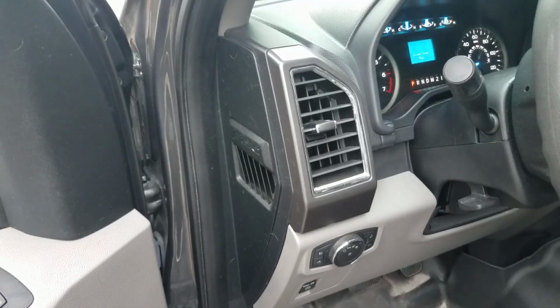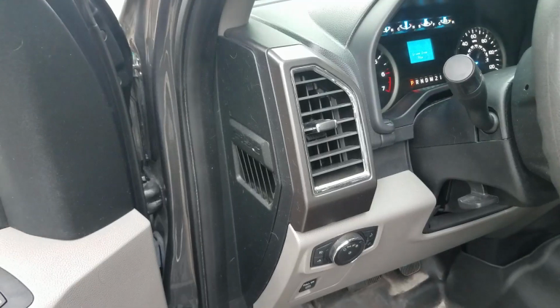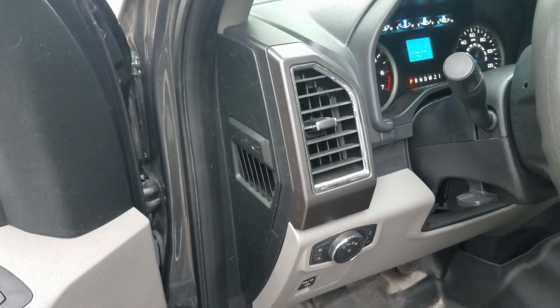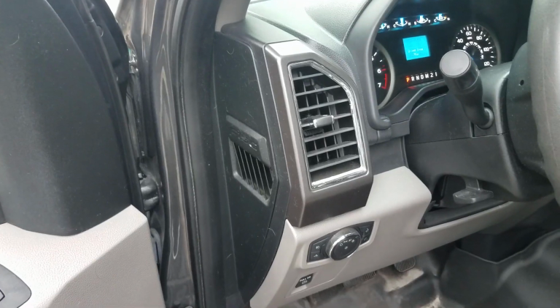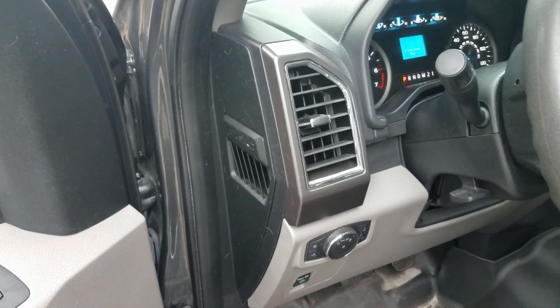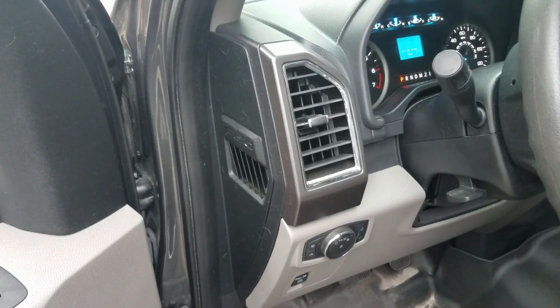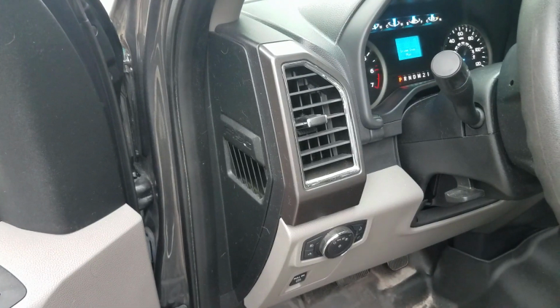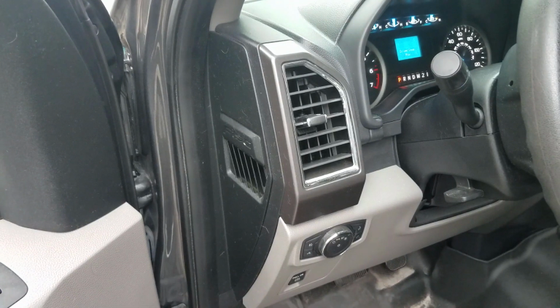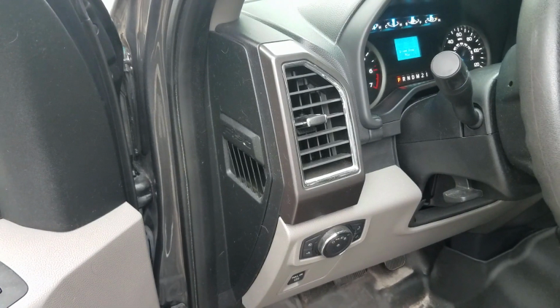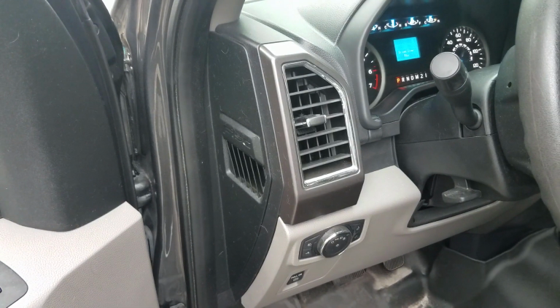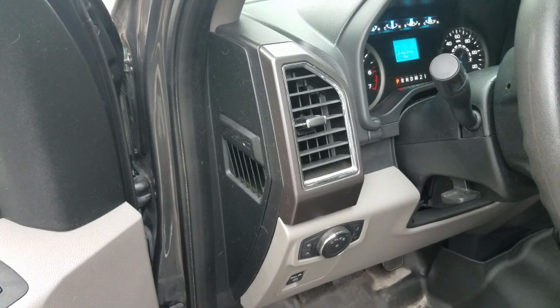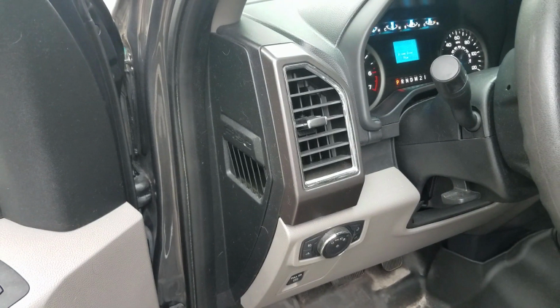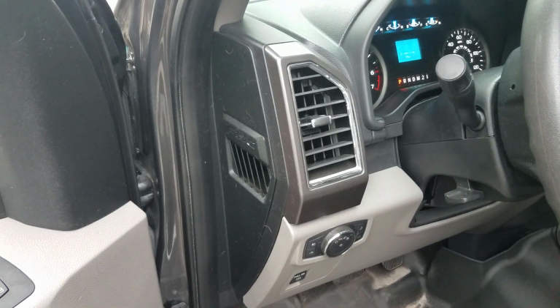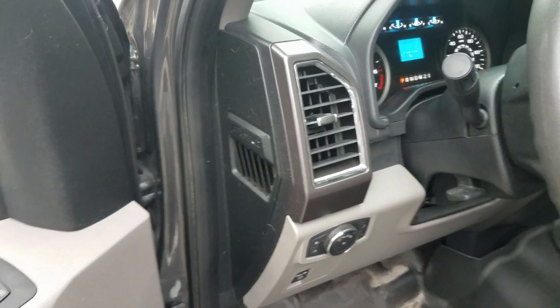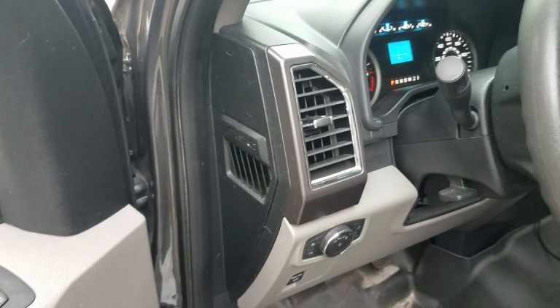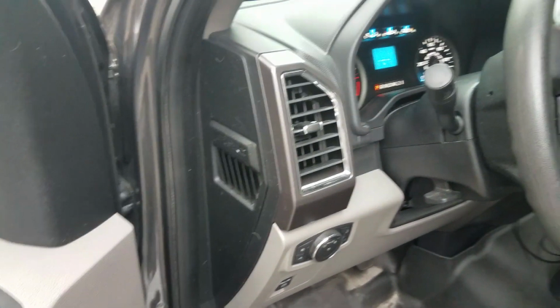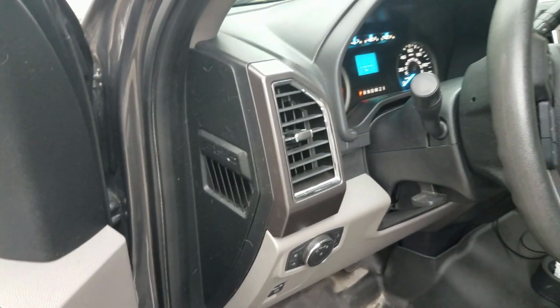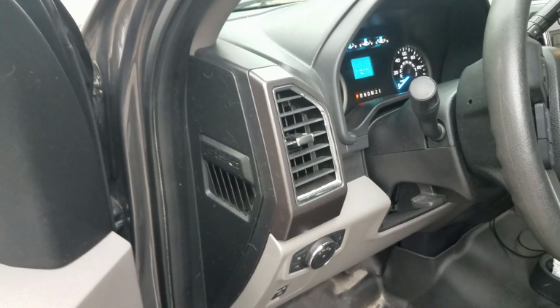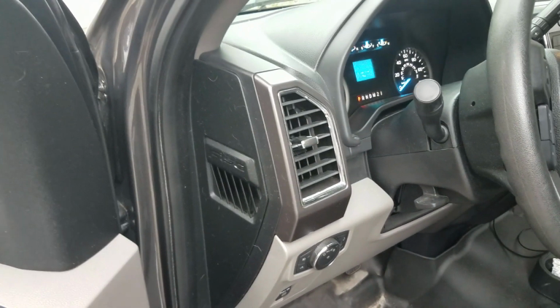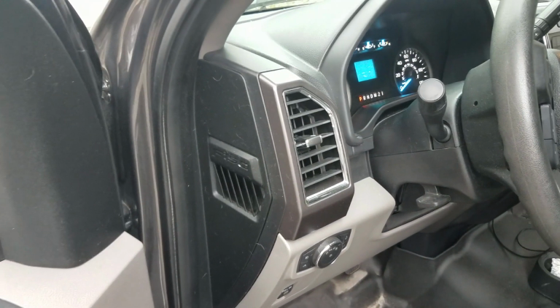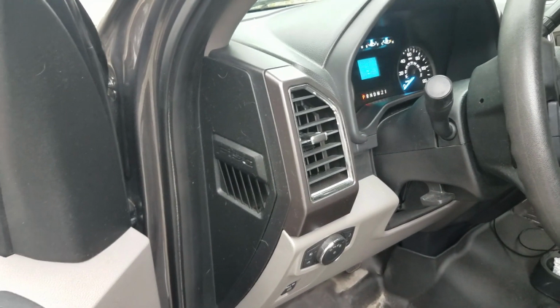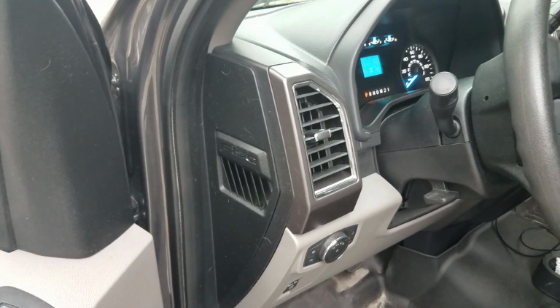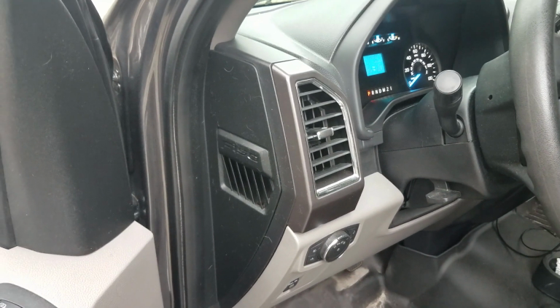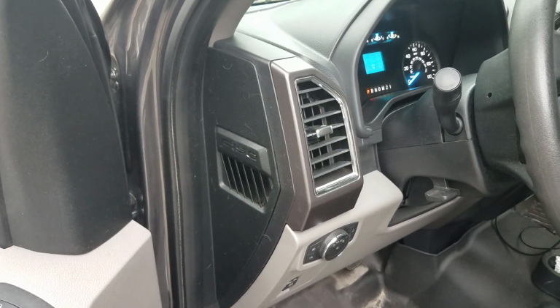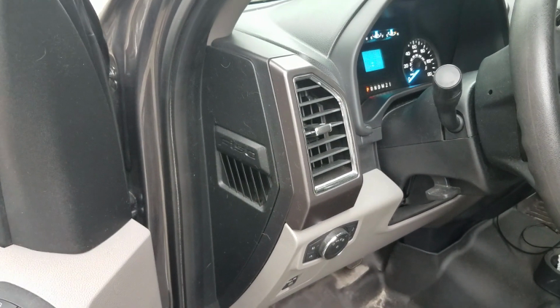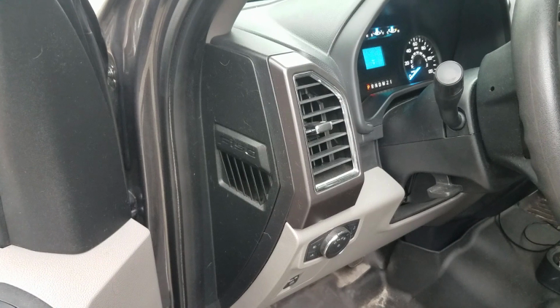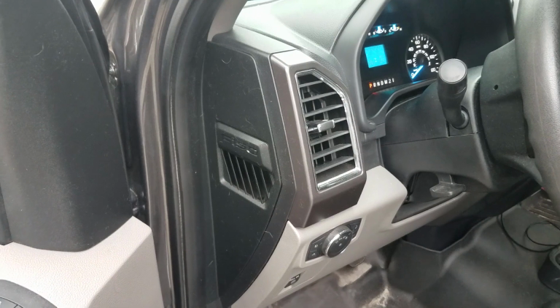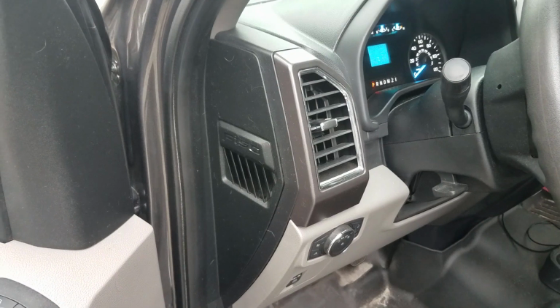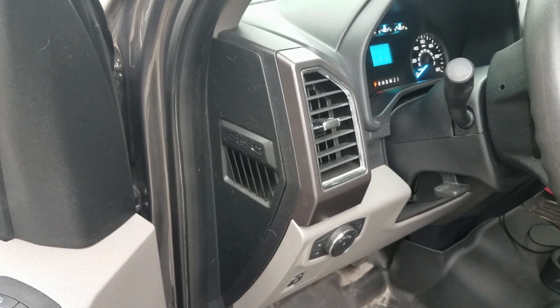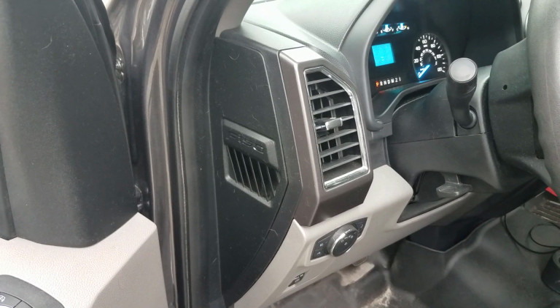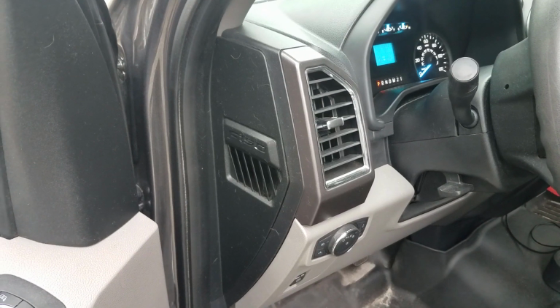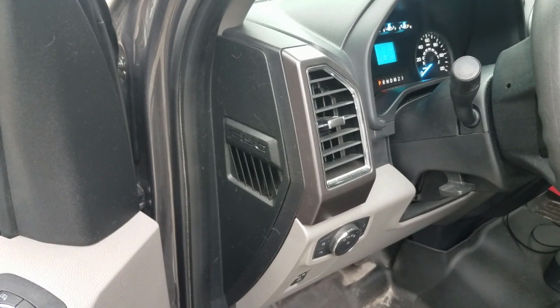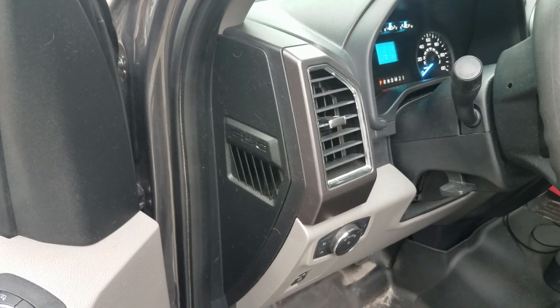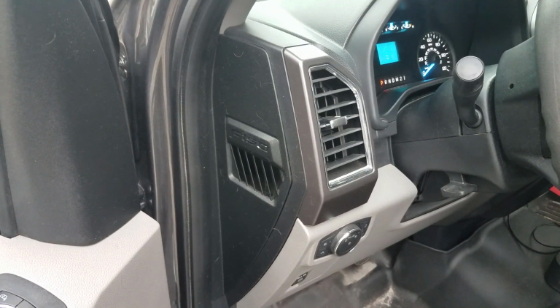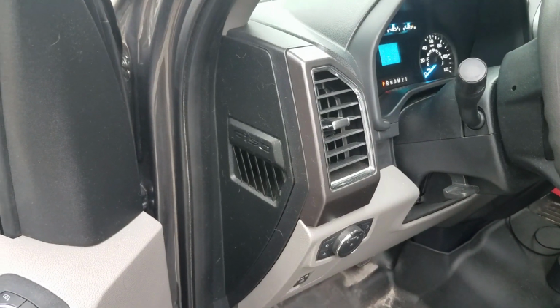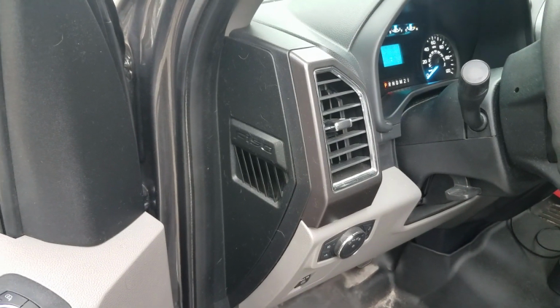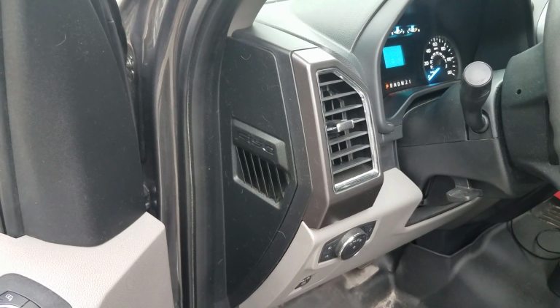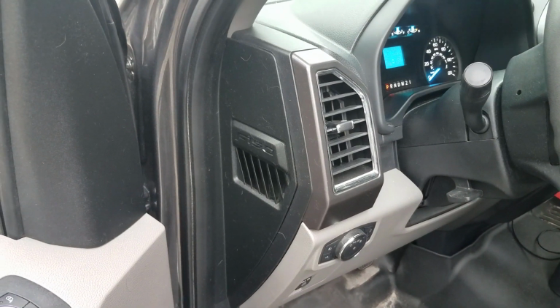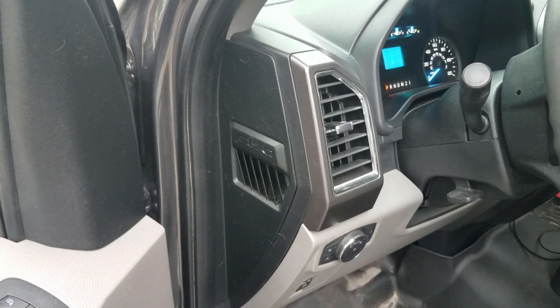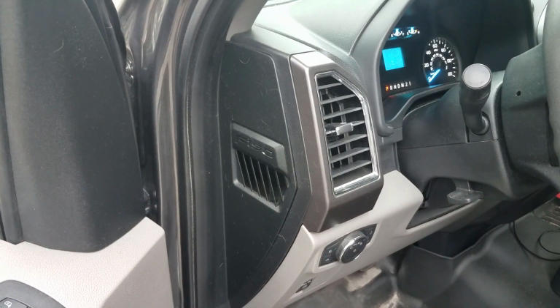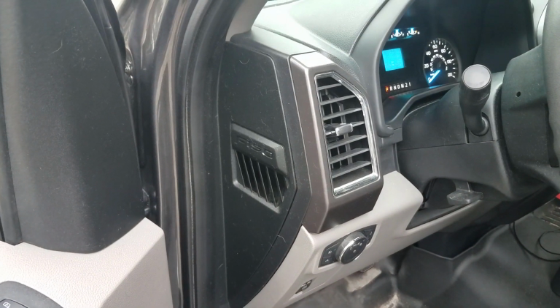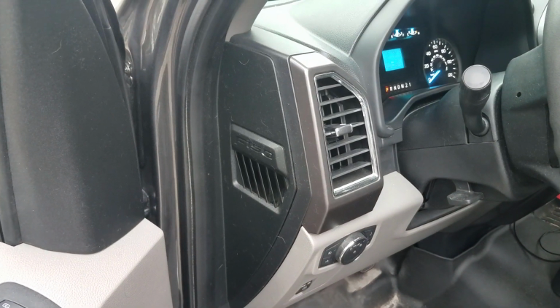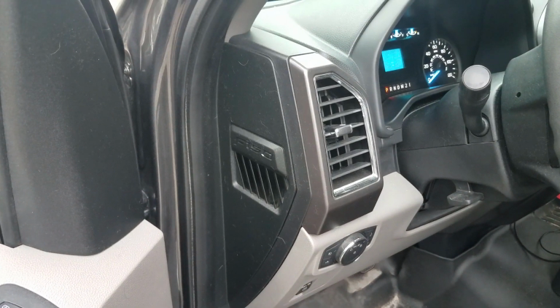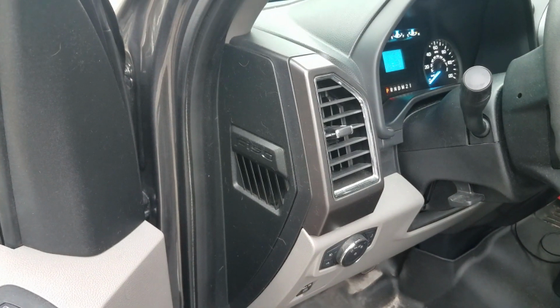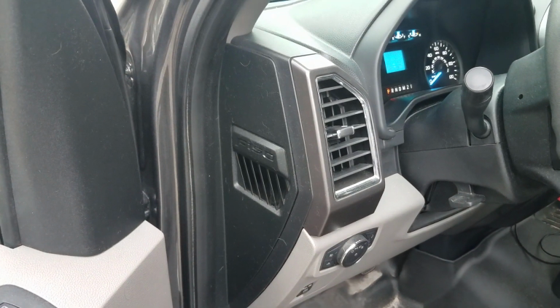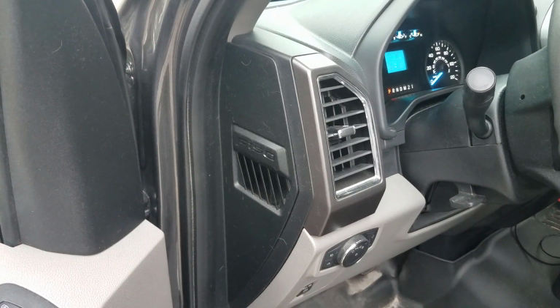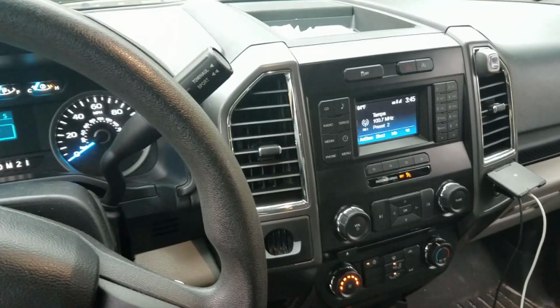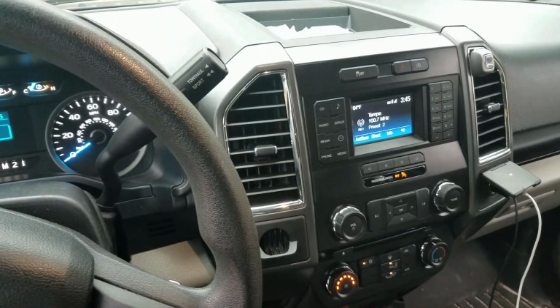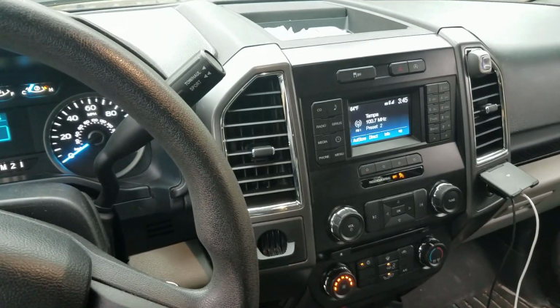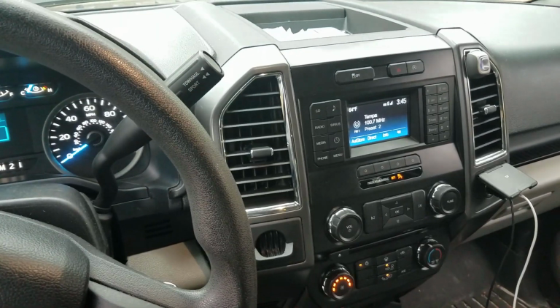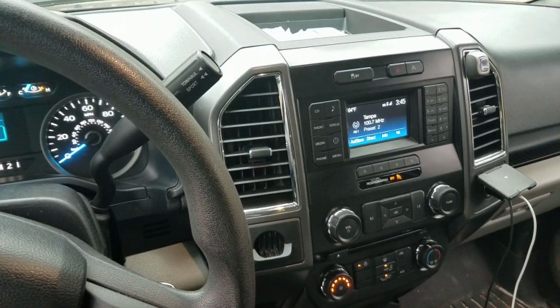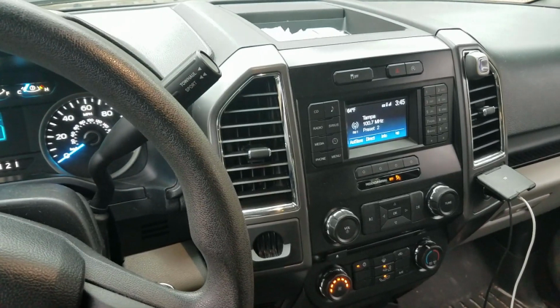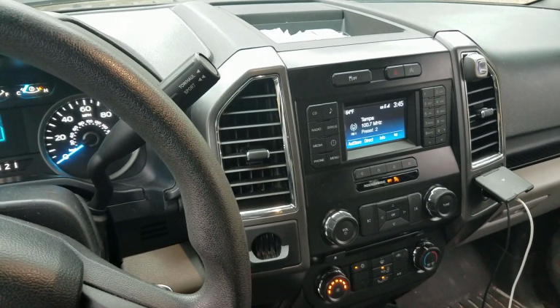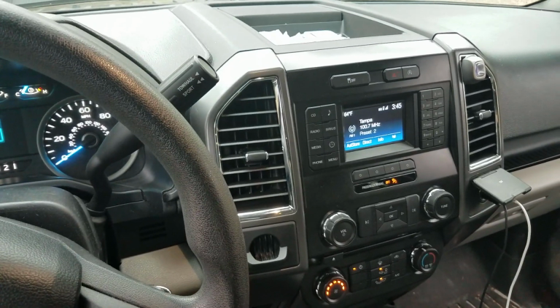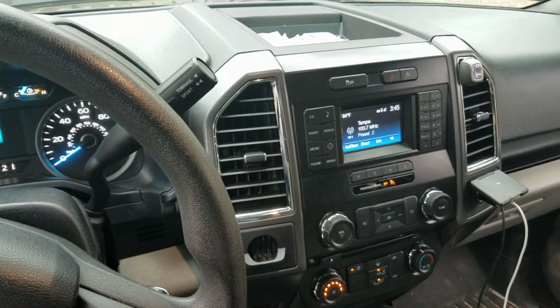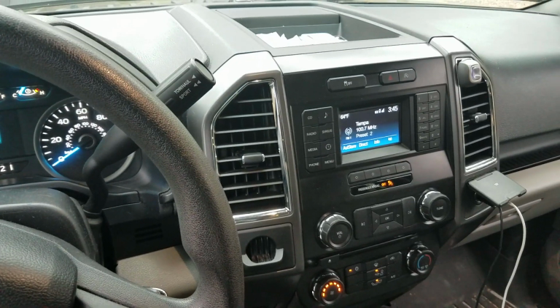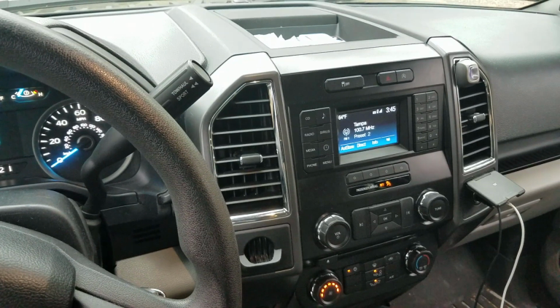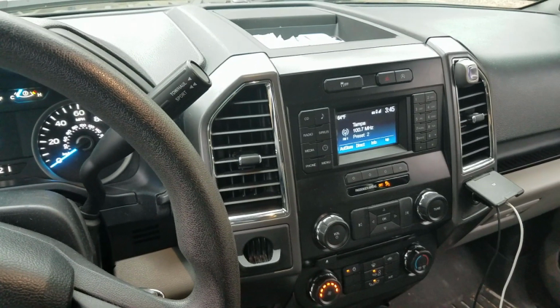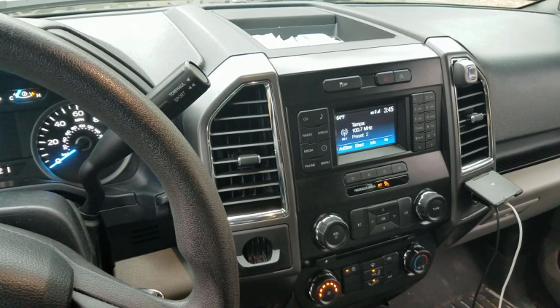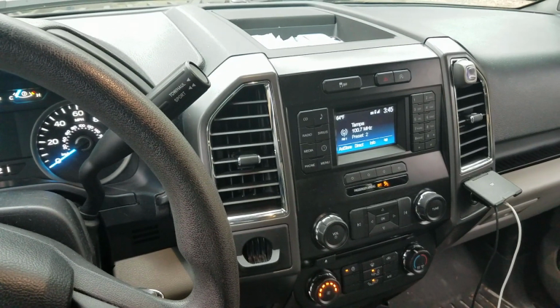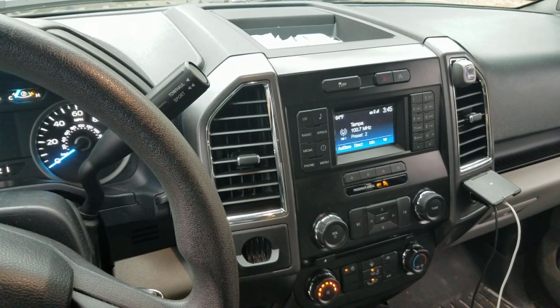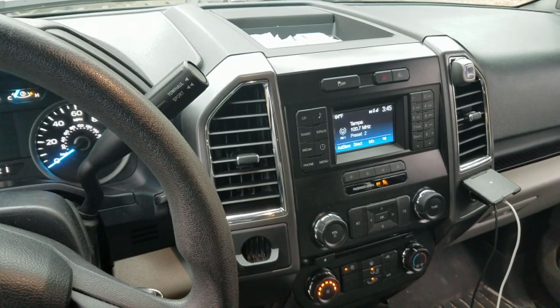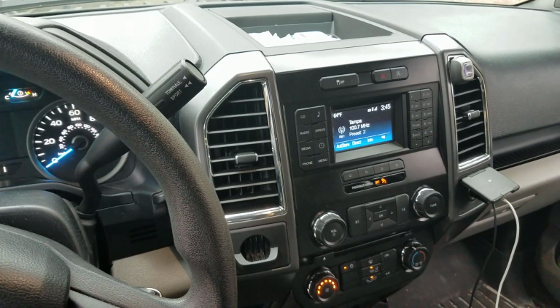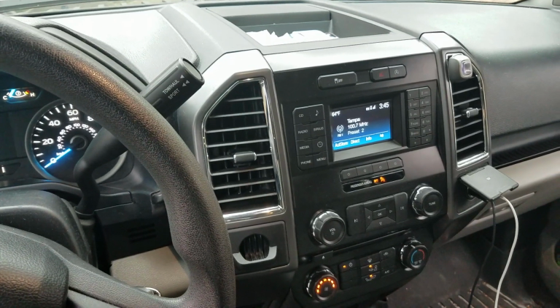Then I just let the truck idle for about 5 minutes with the windows down and the air still on full blast. And the next time I started it up the smell was gone.